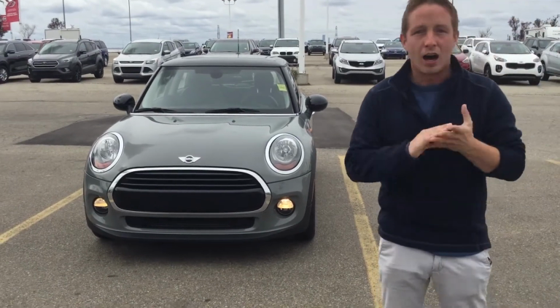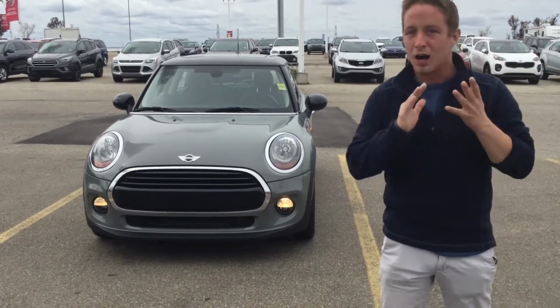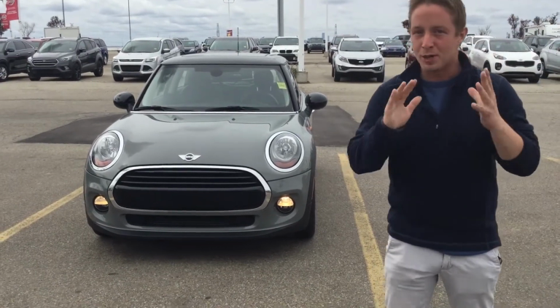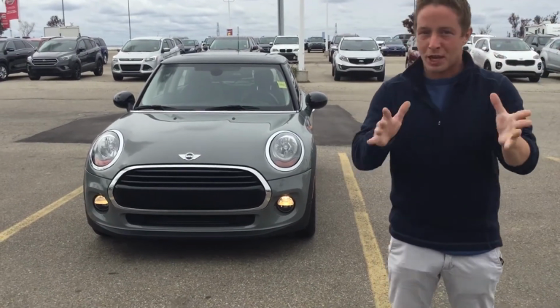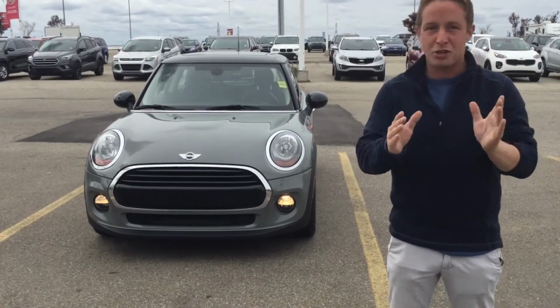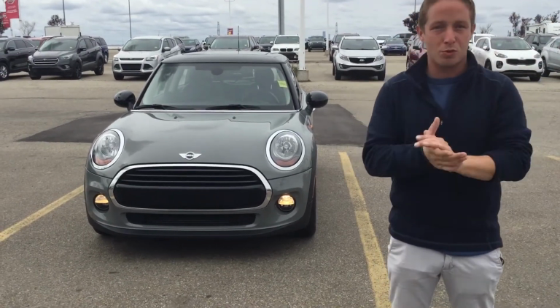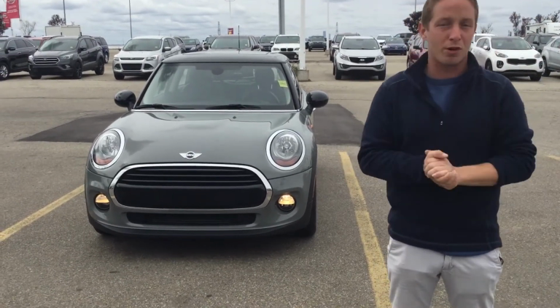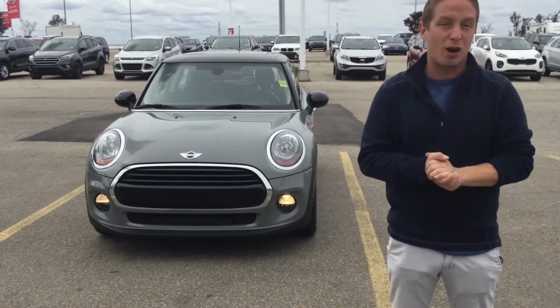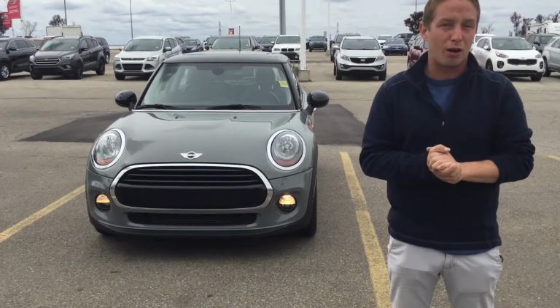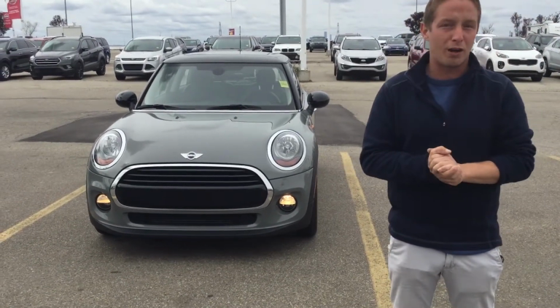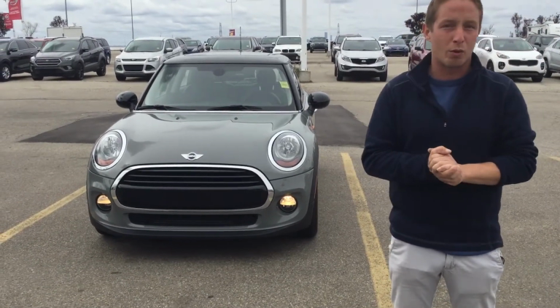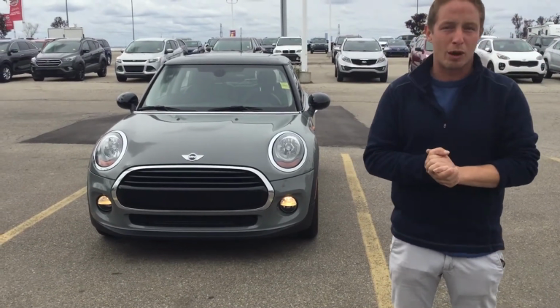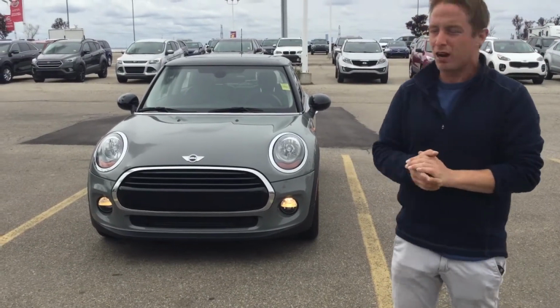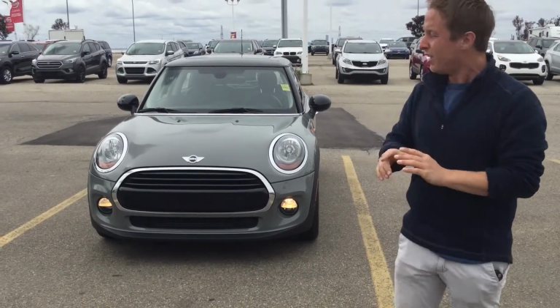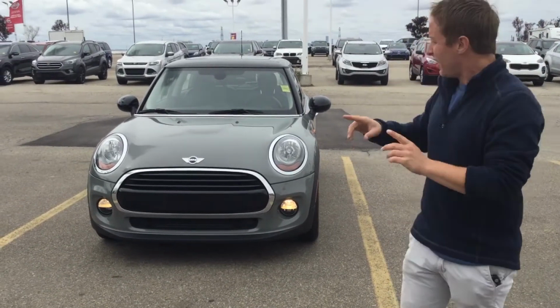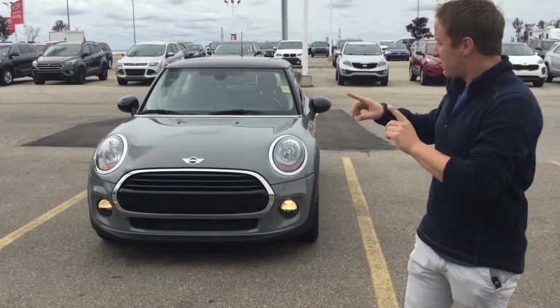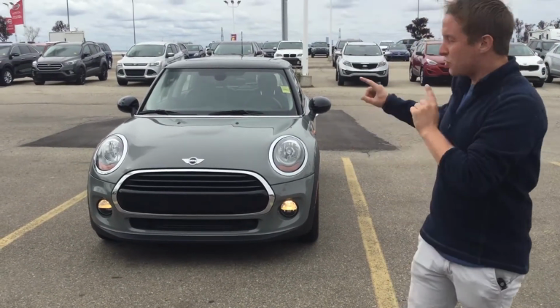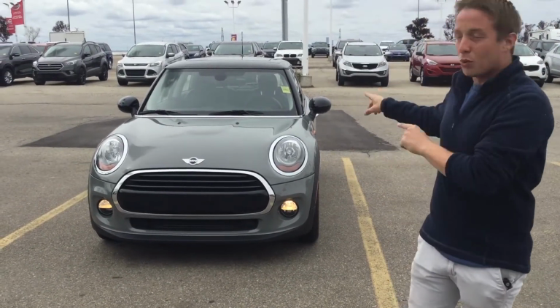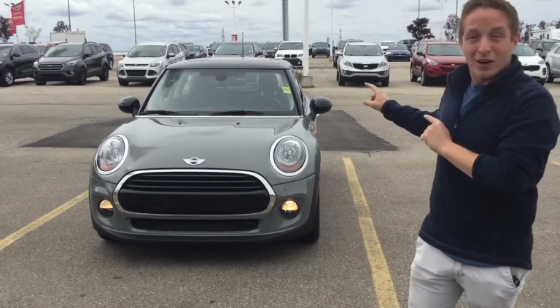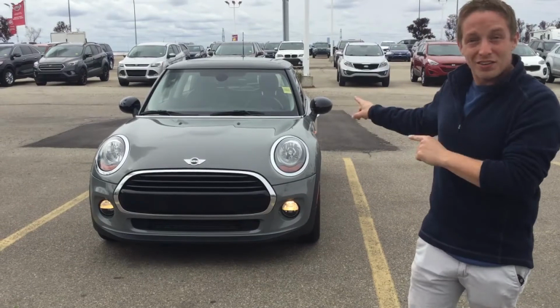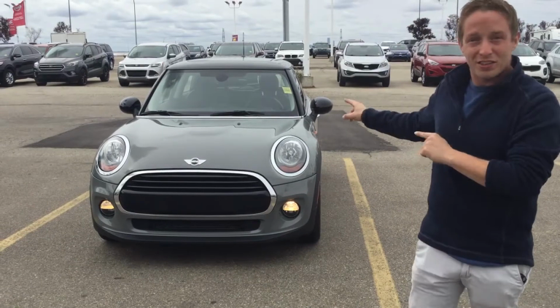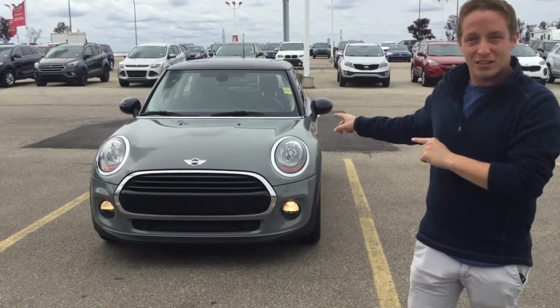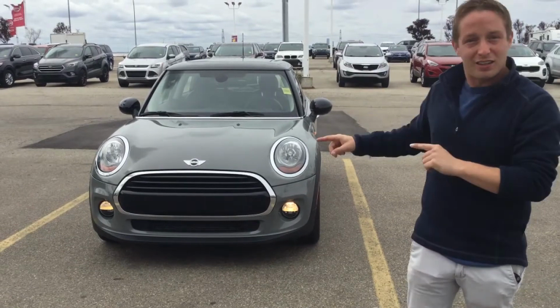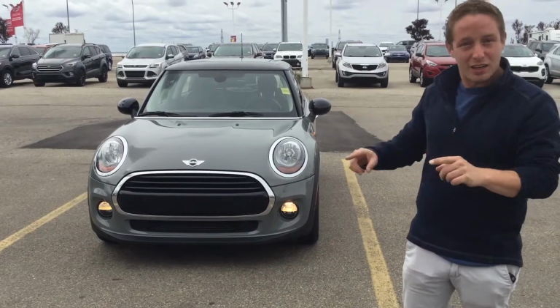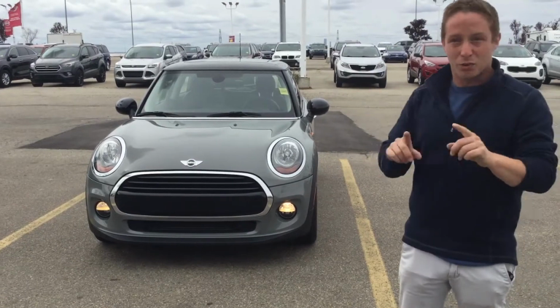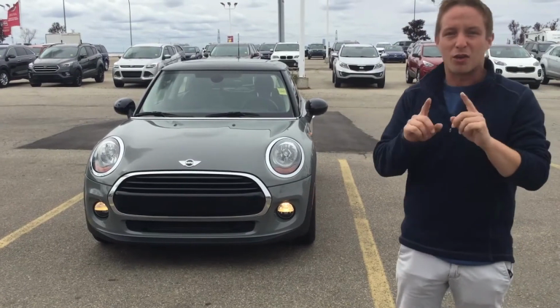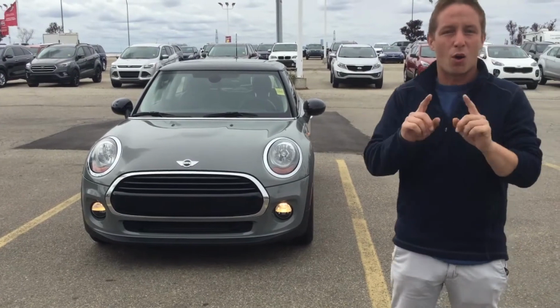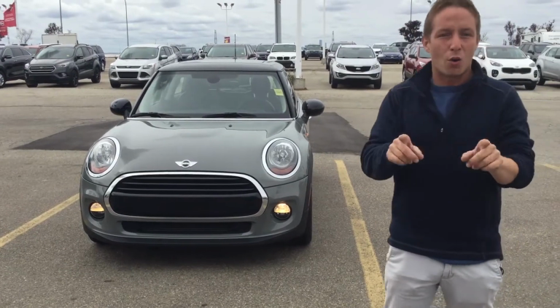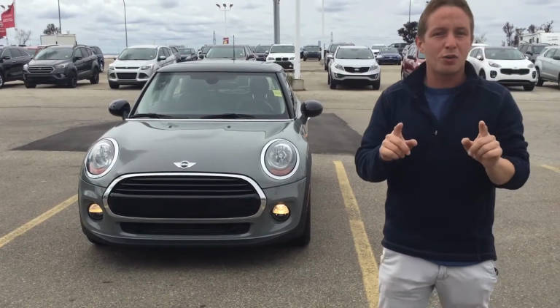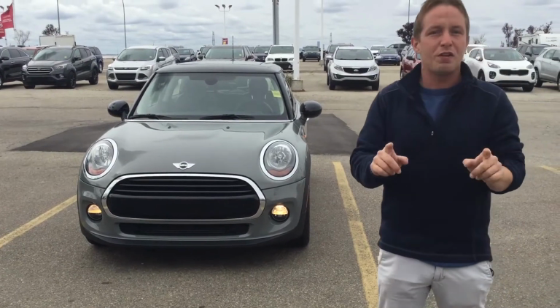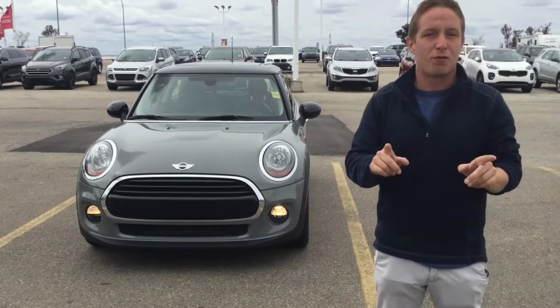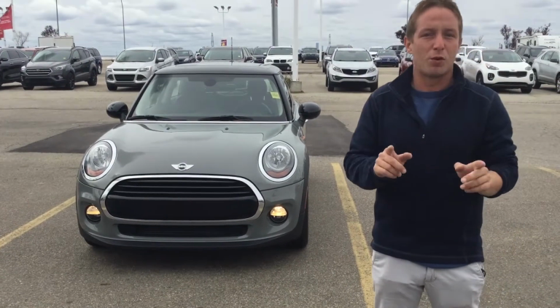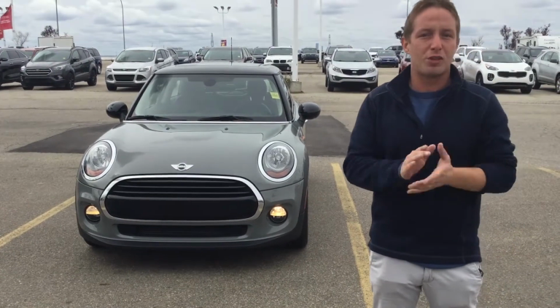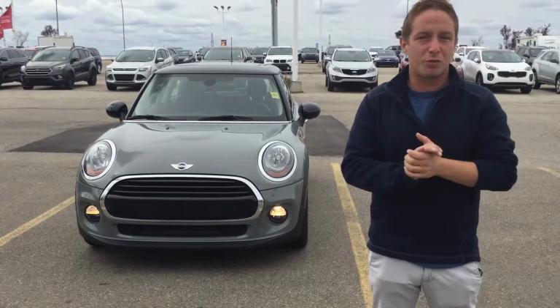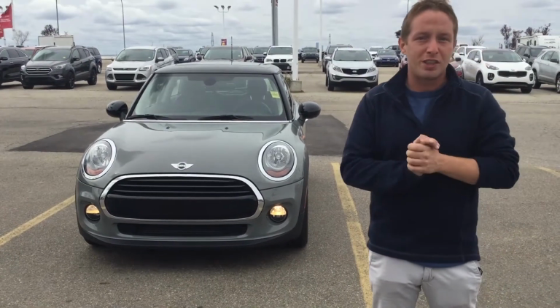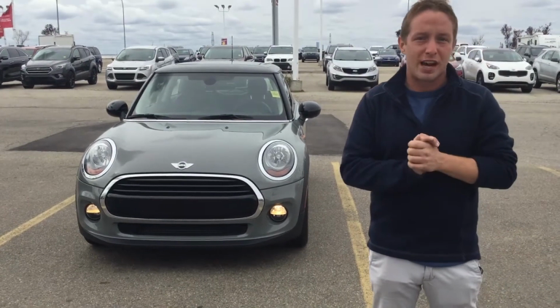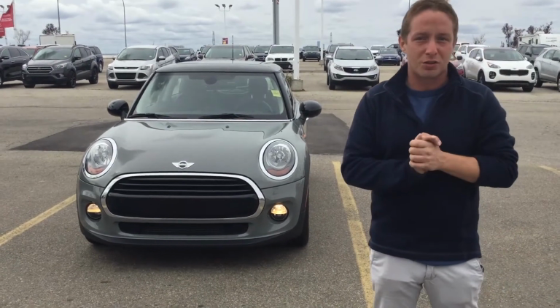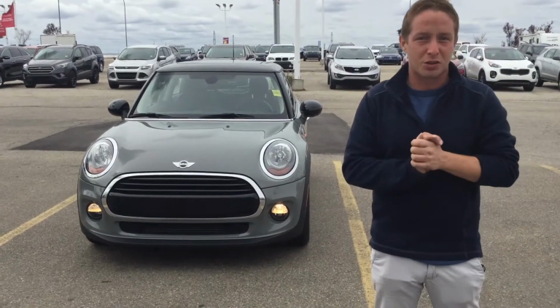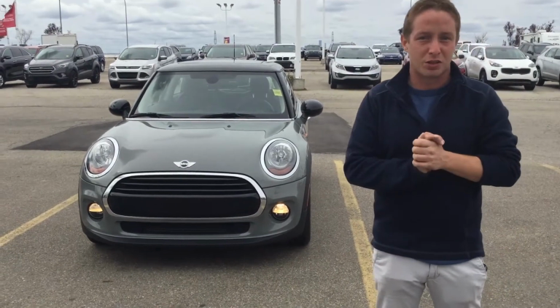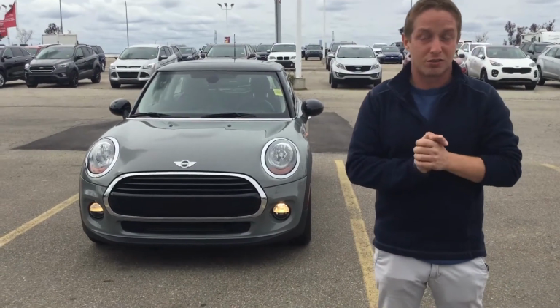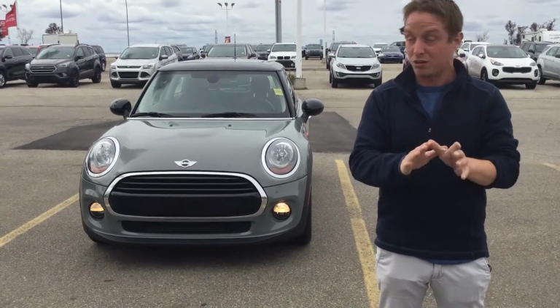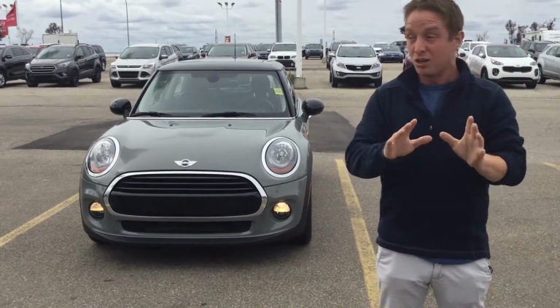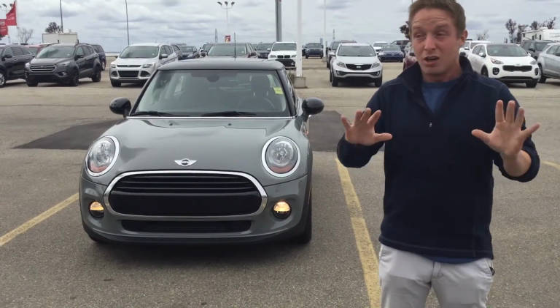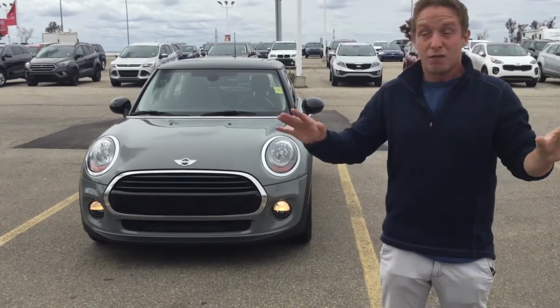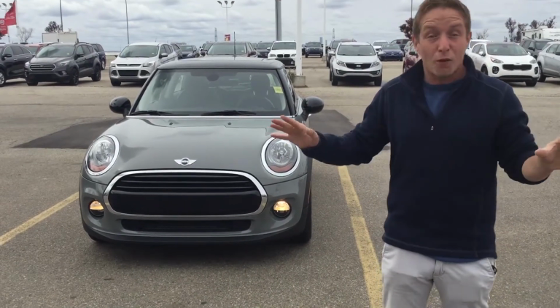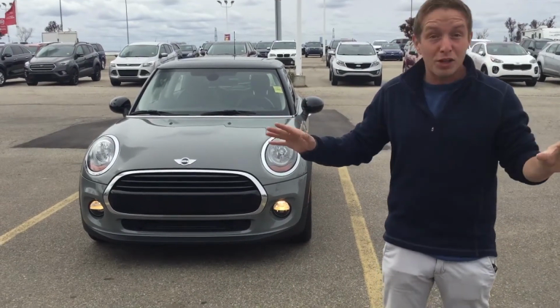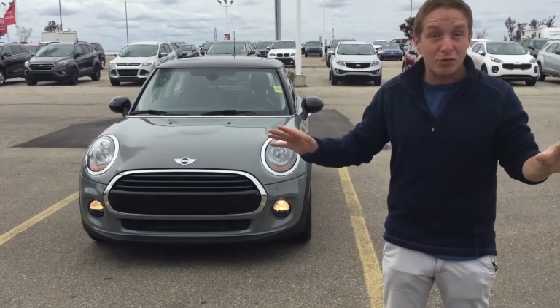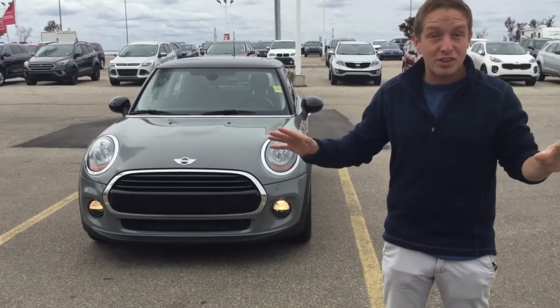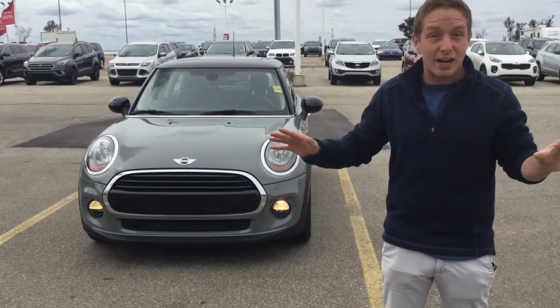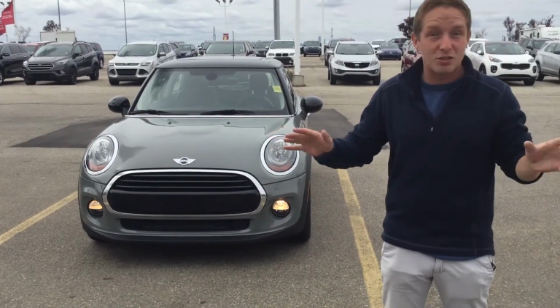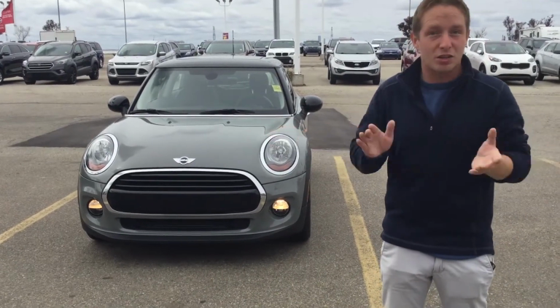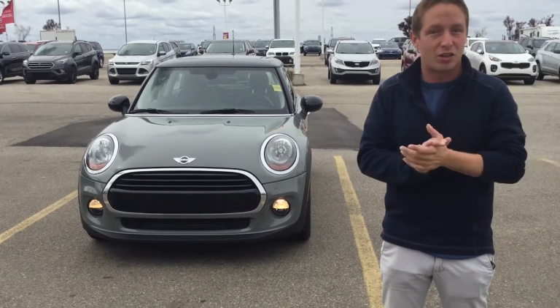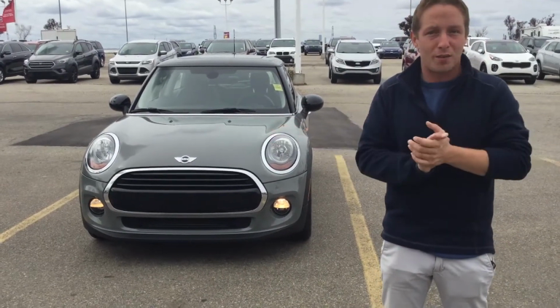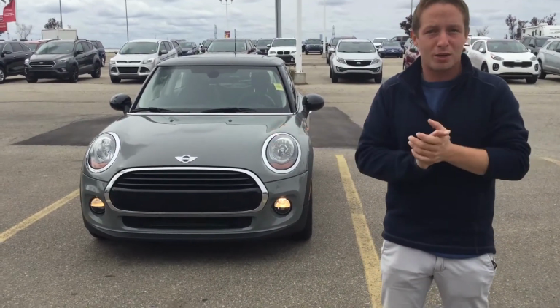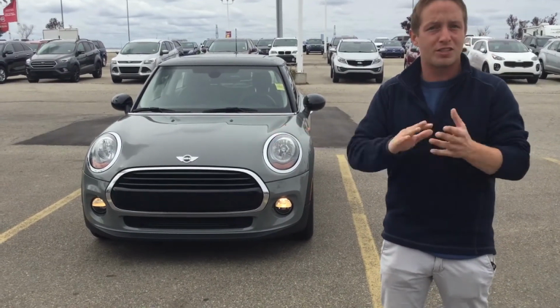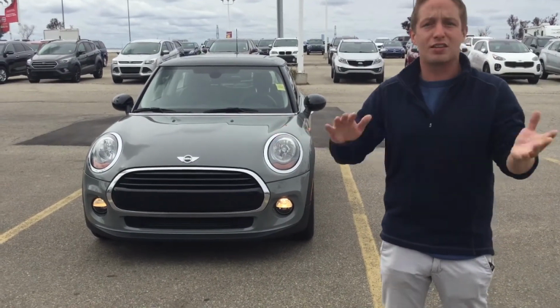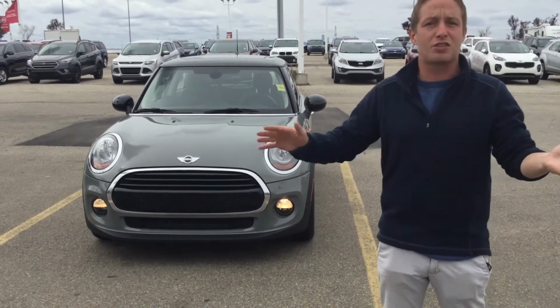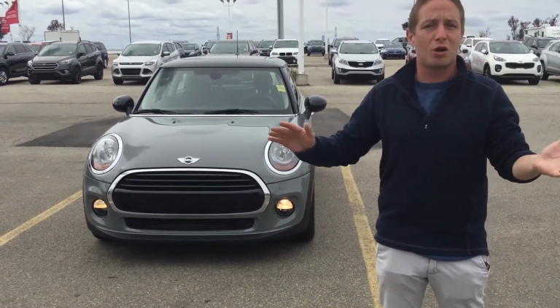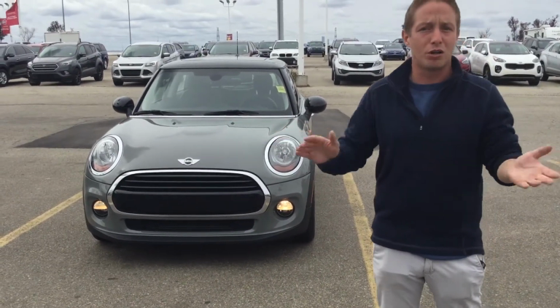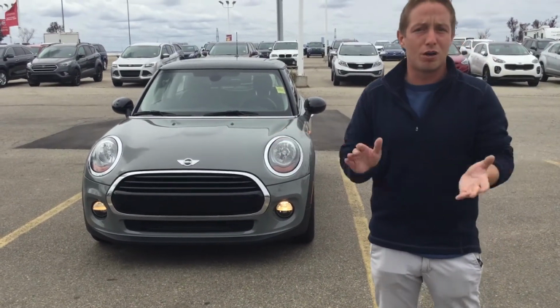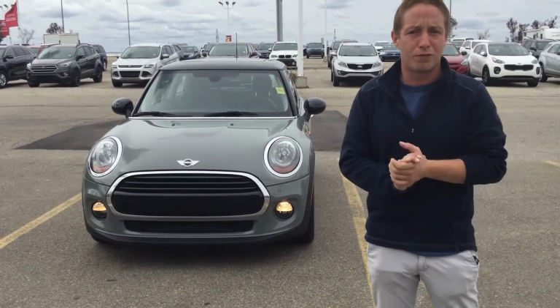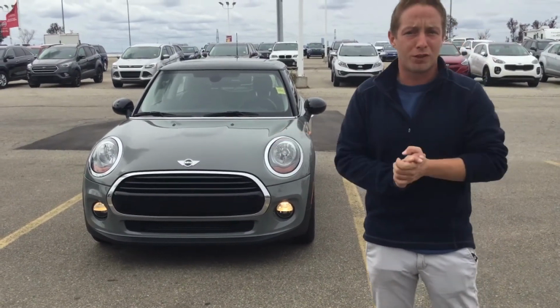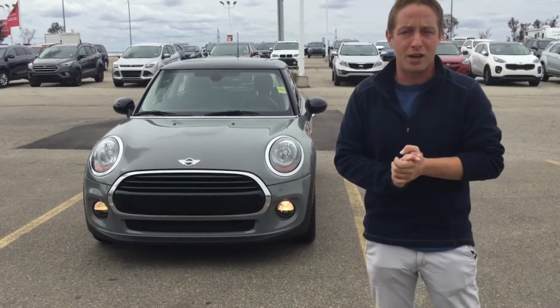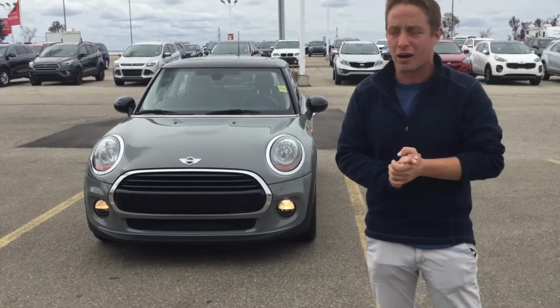In case you weren't already aware, it's a 2016 with only 43,000 kilometers. 43,000 kilometers — that's so low for the year.